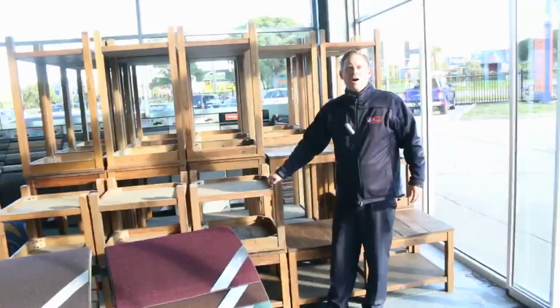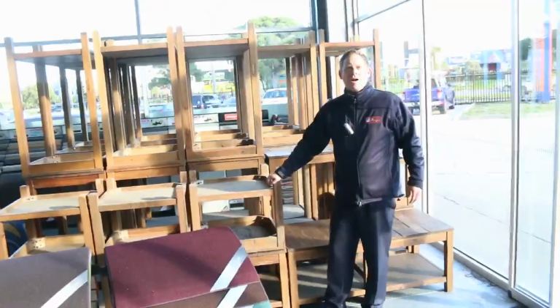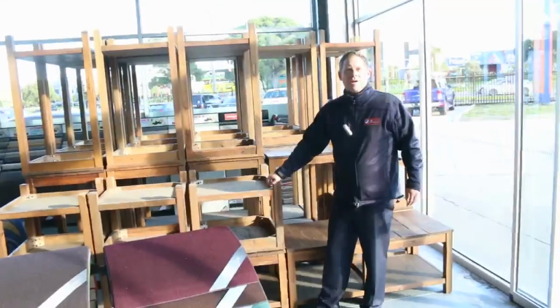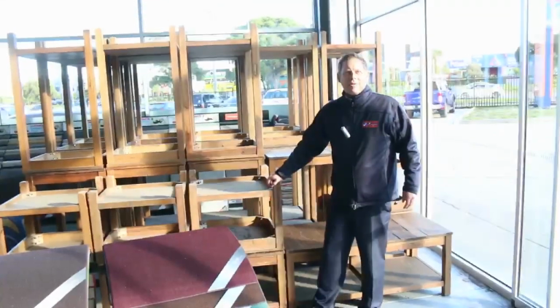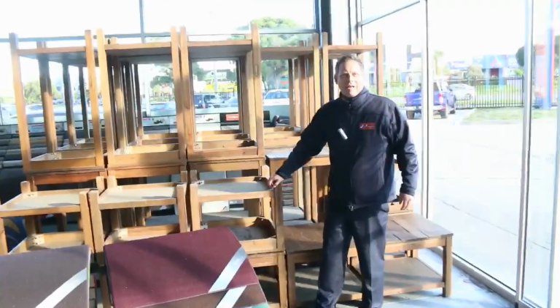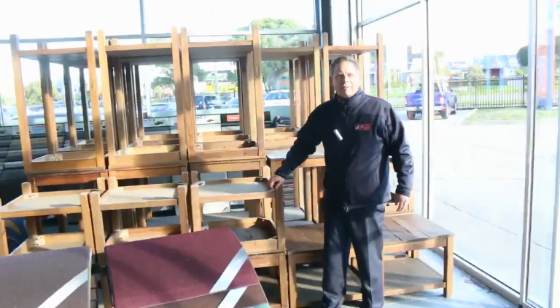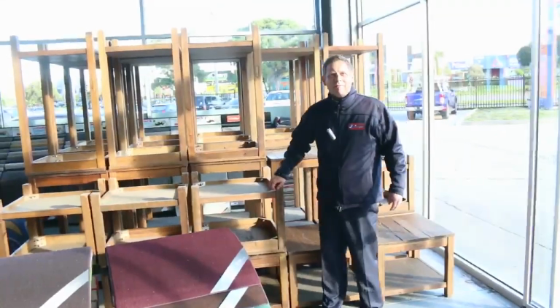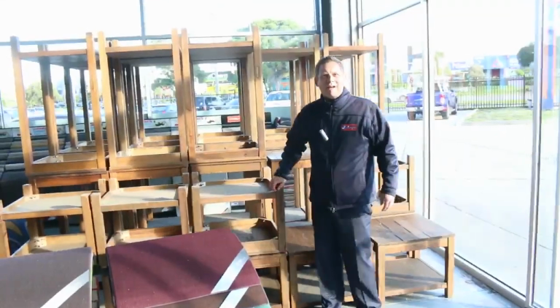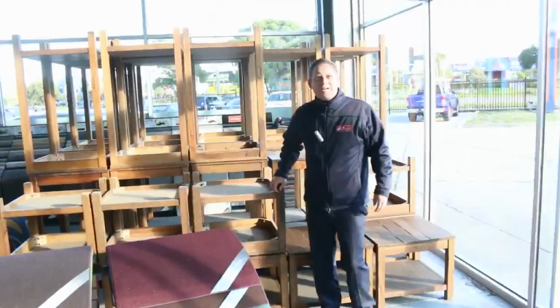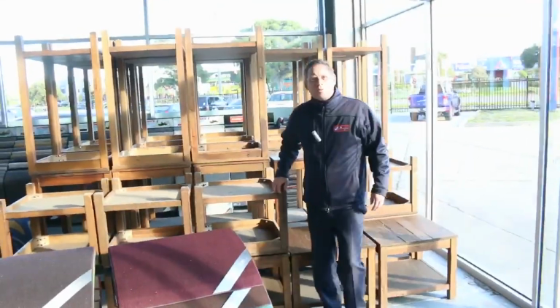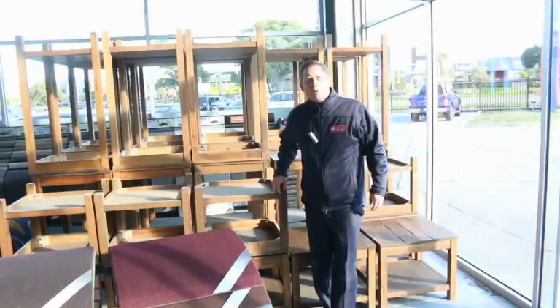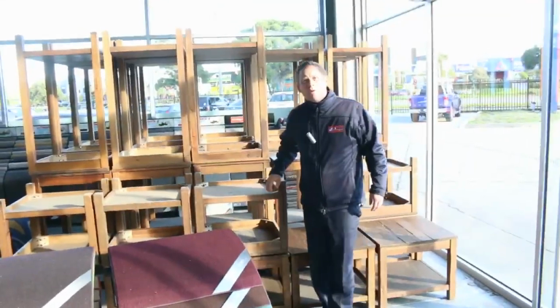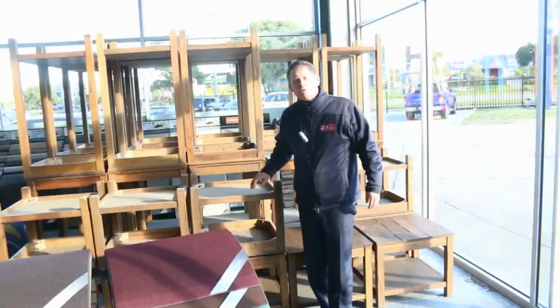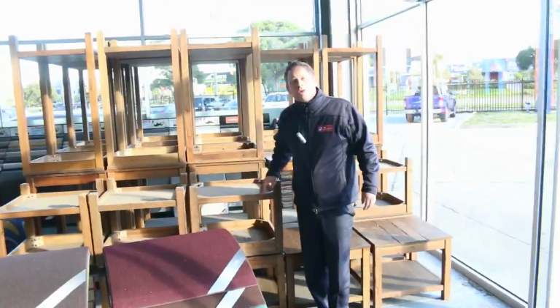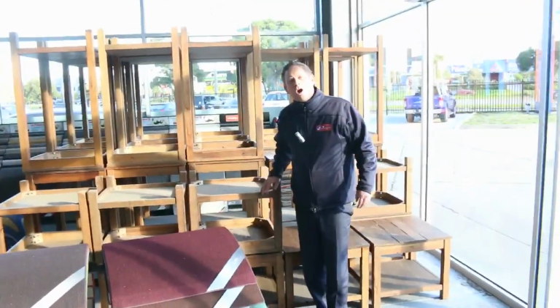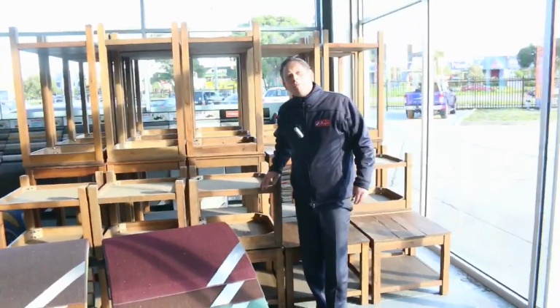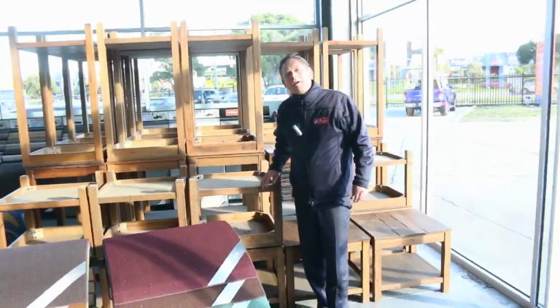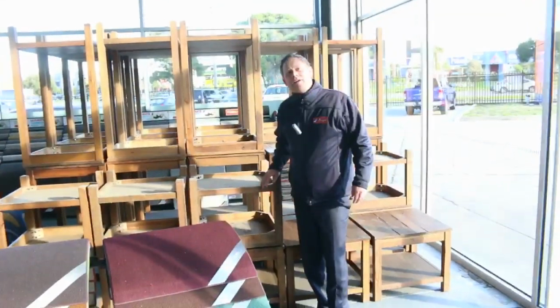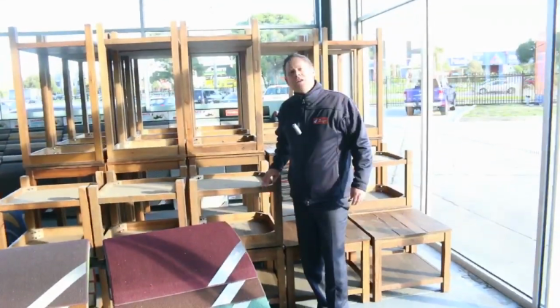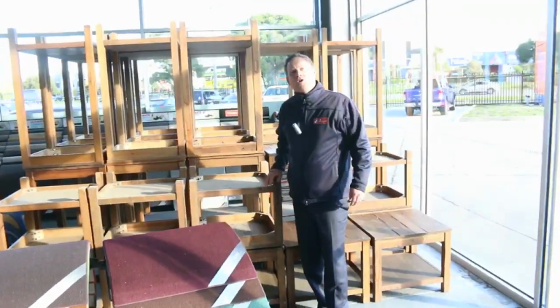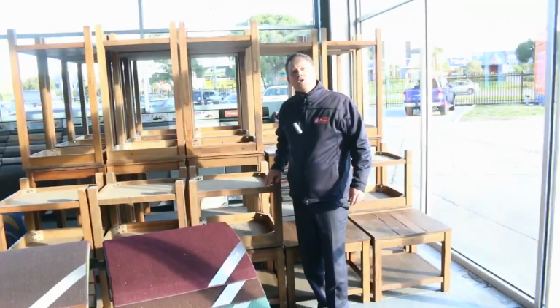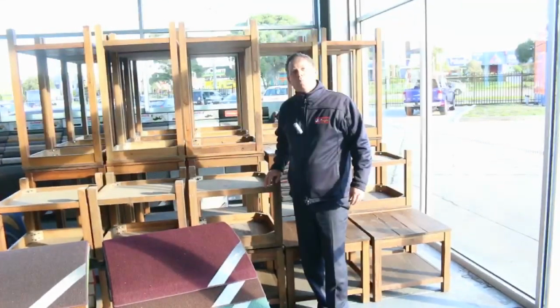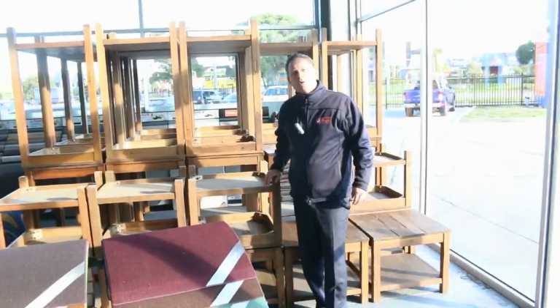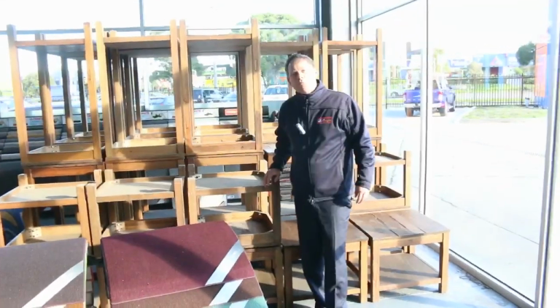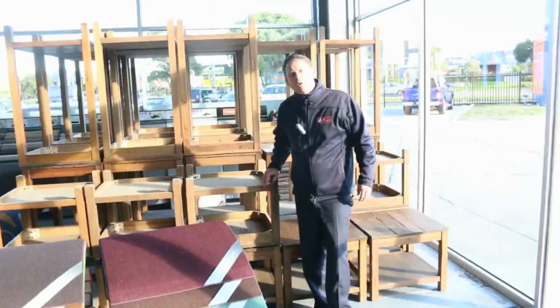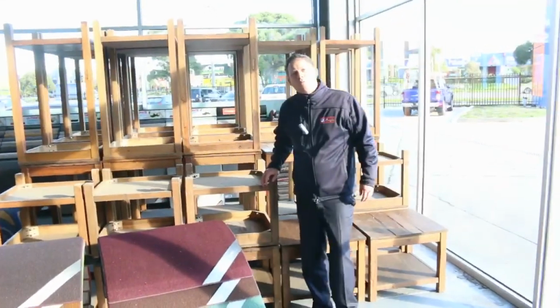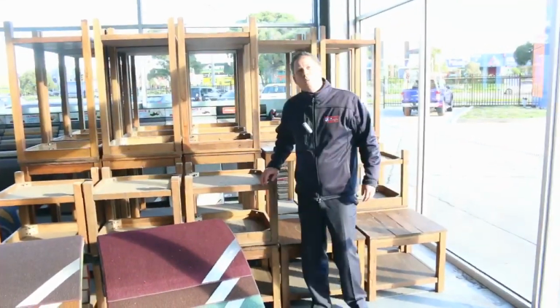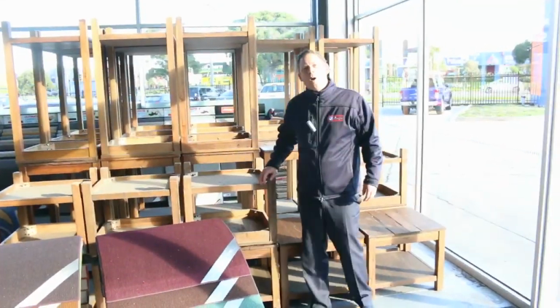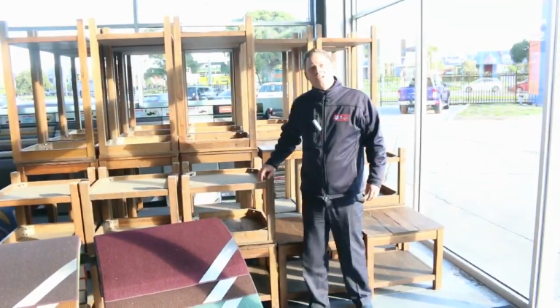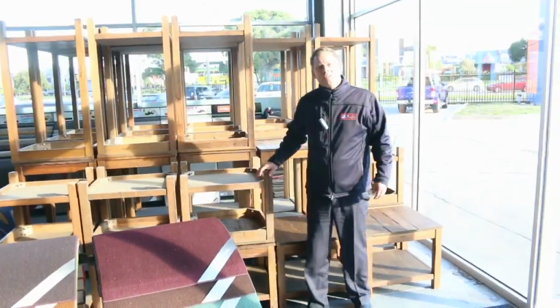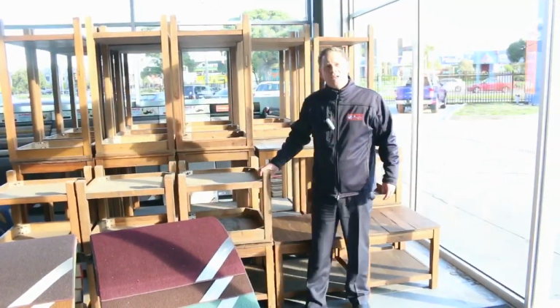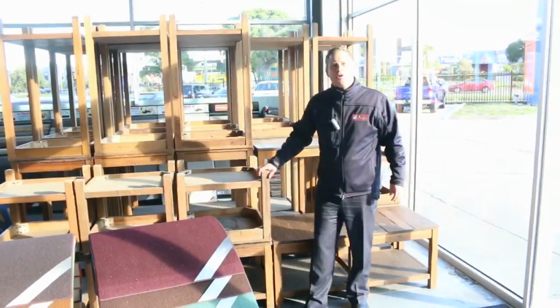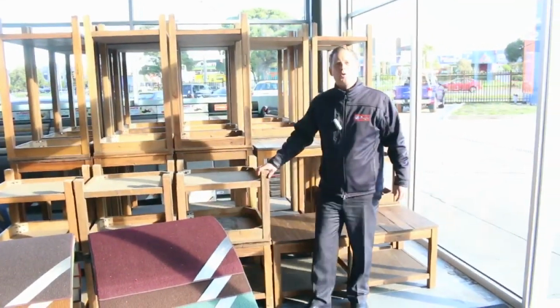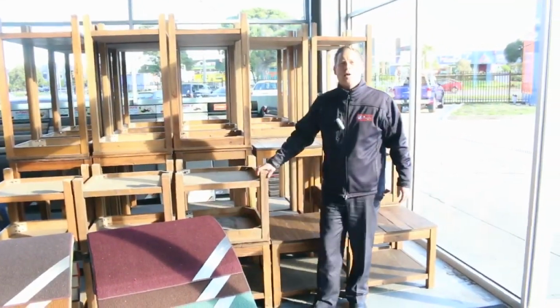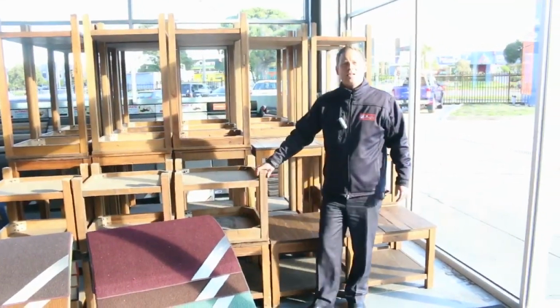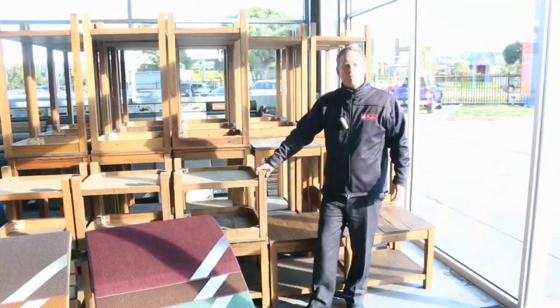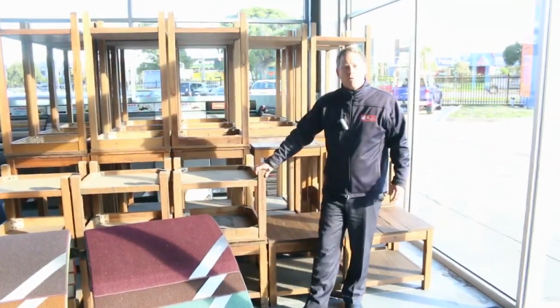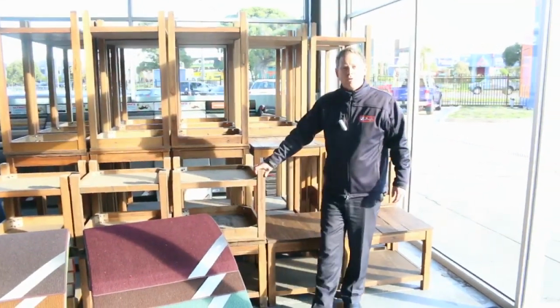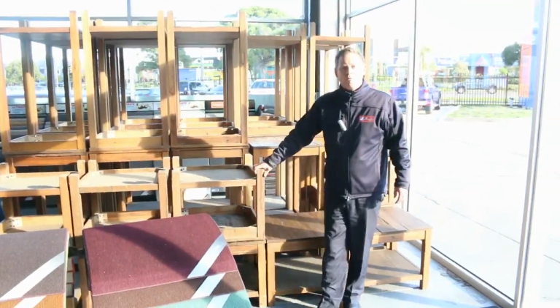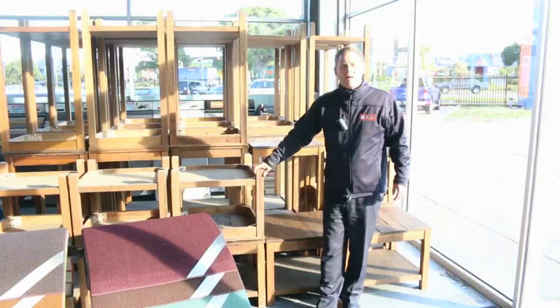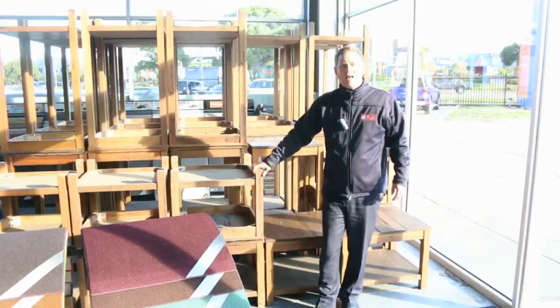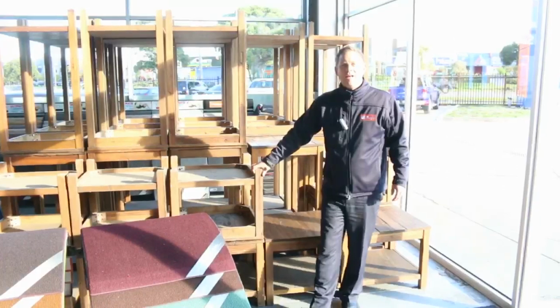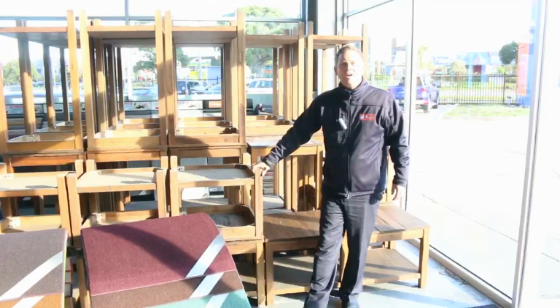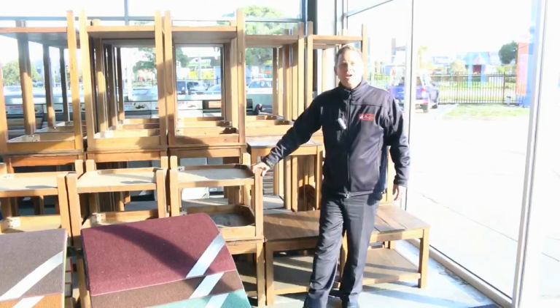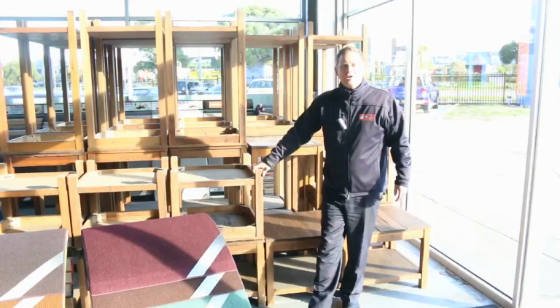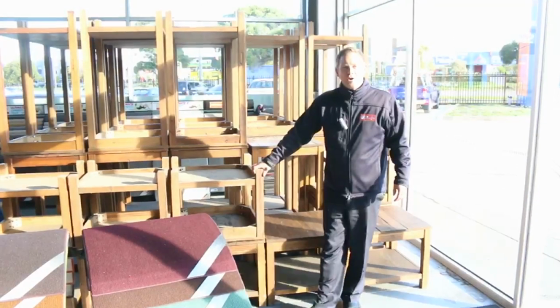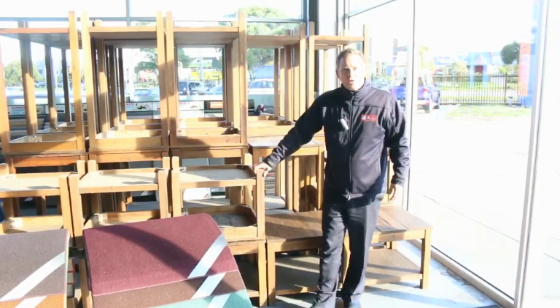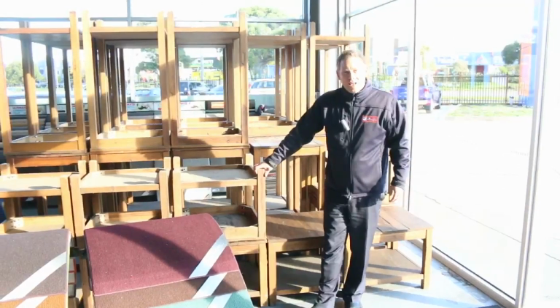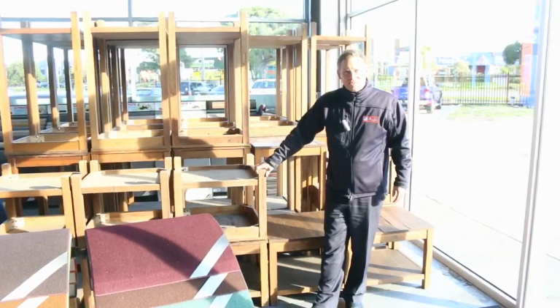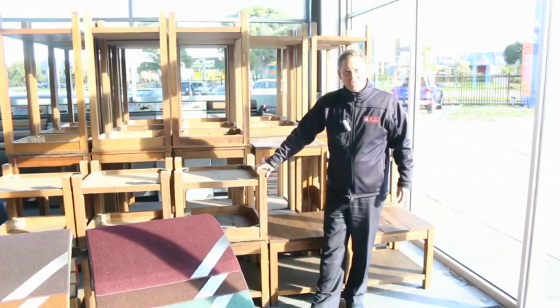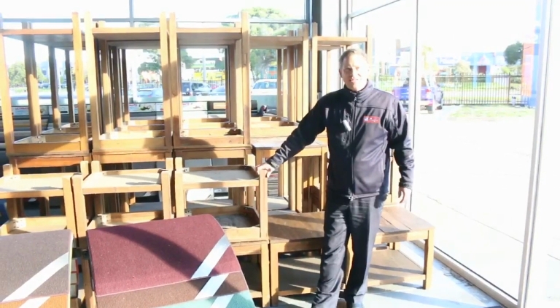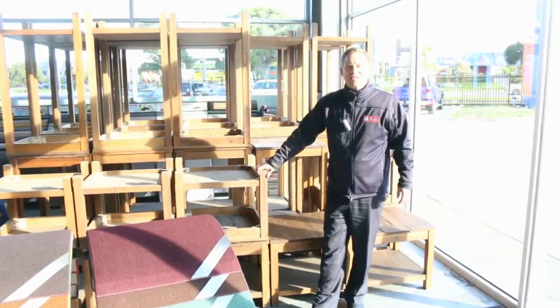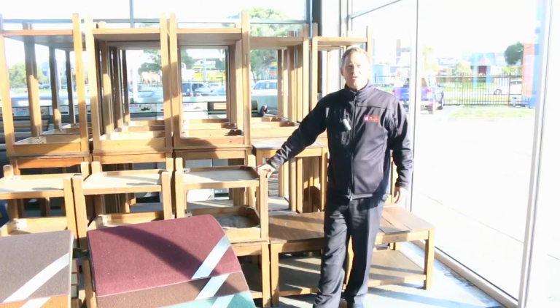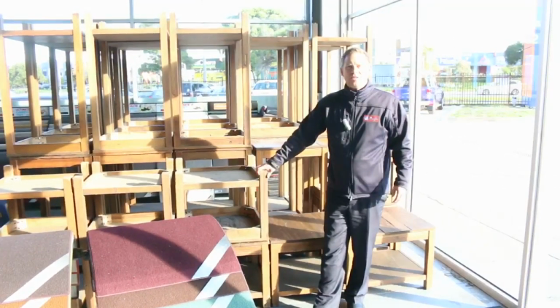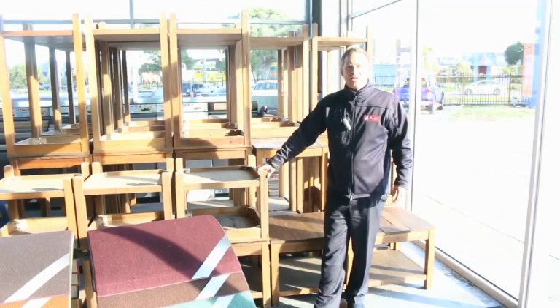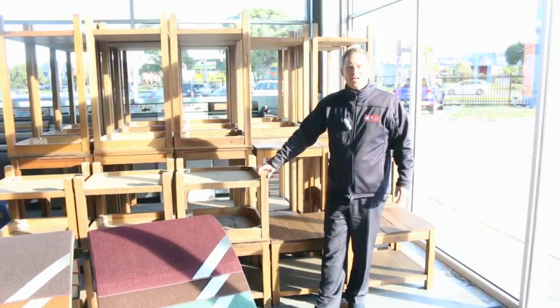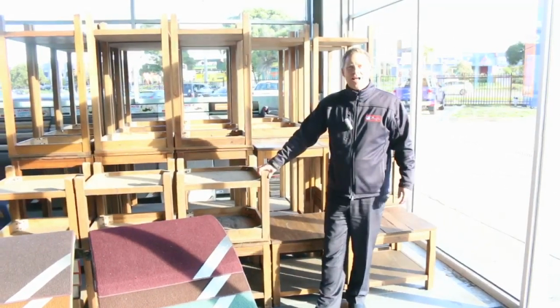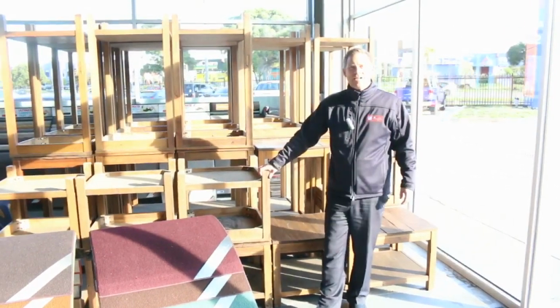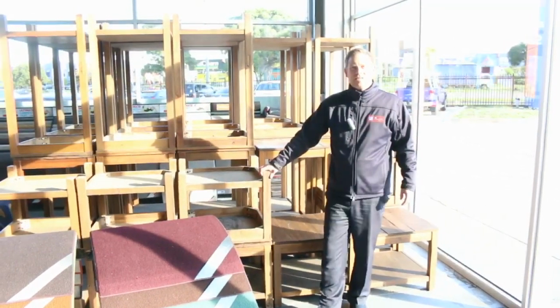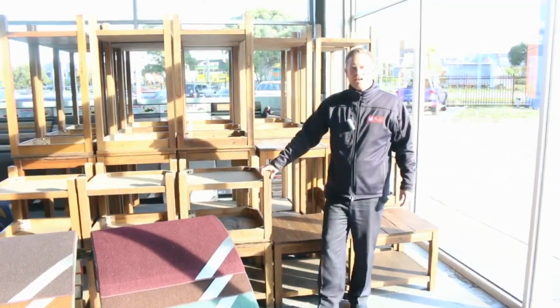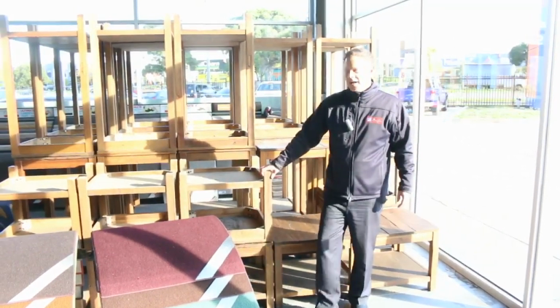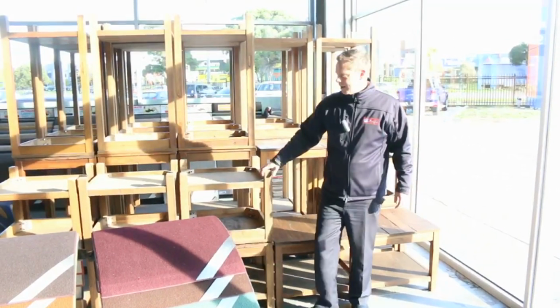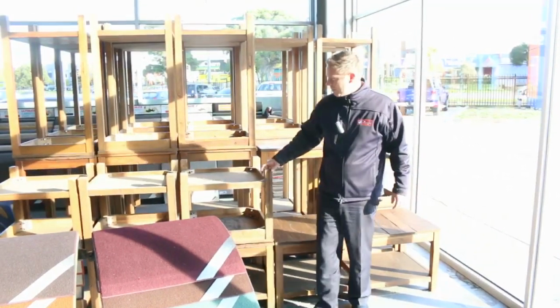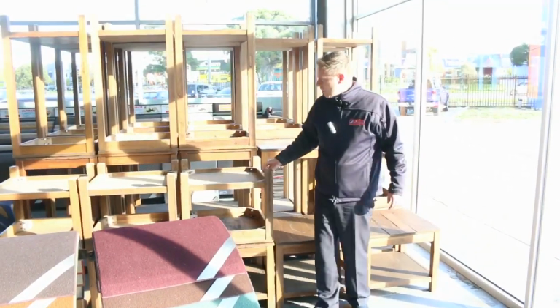Hi, I'm Liam from Fowles and welcome to the Home Renovators Auction Preview for Wednesday the 24th of May 2017 at 10am.